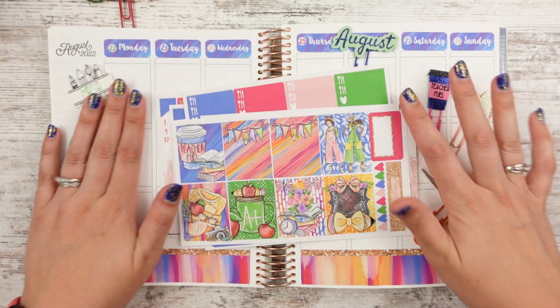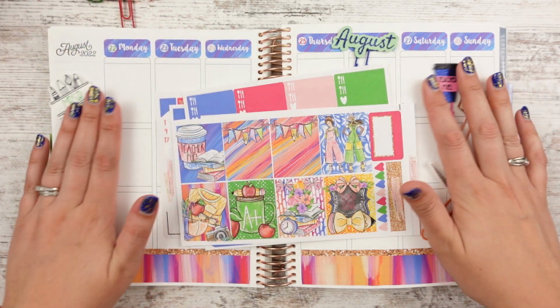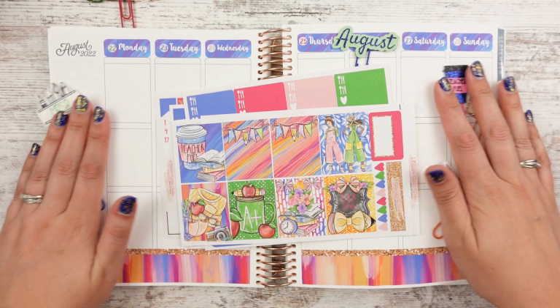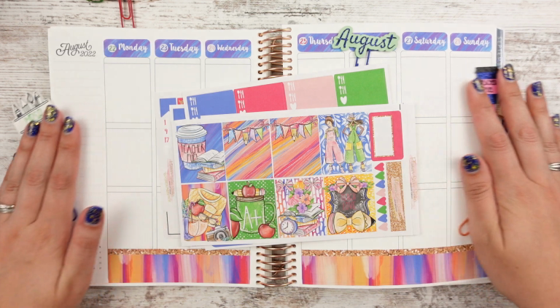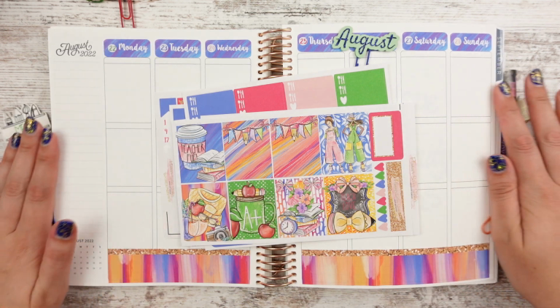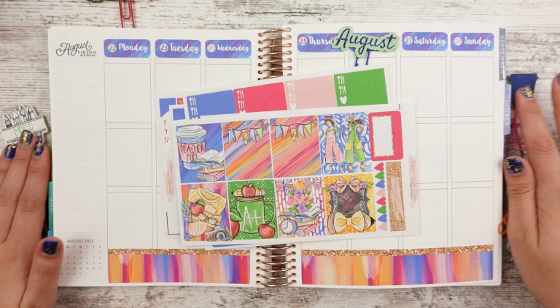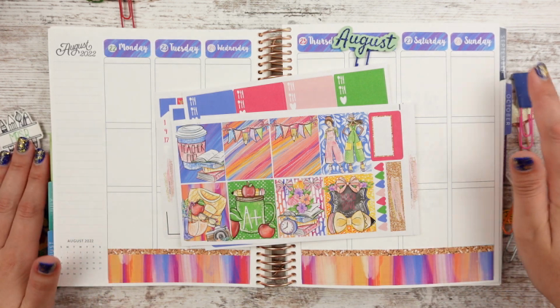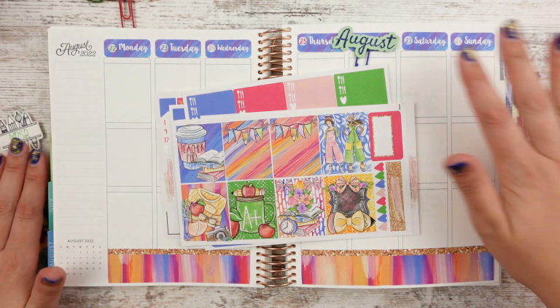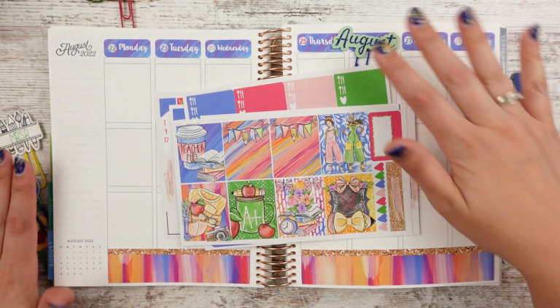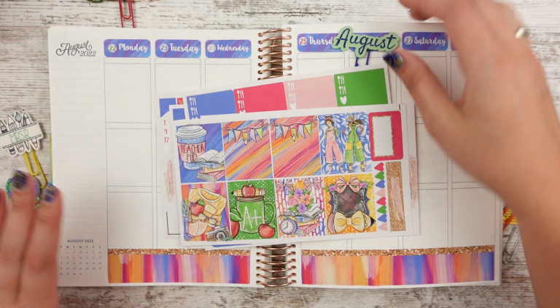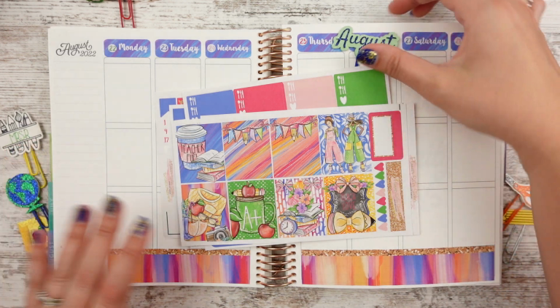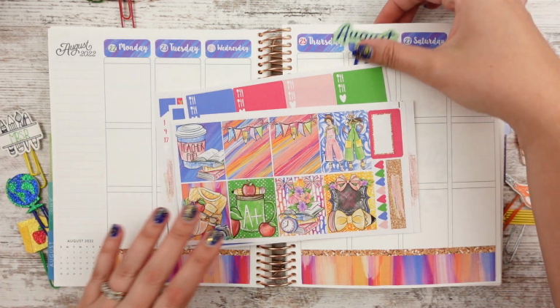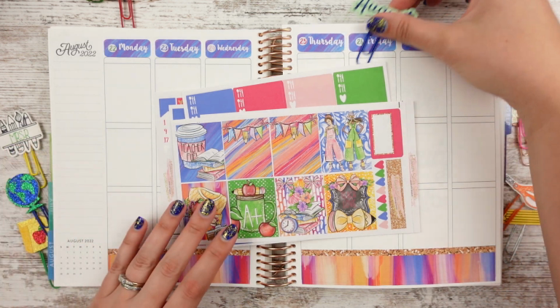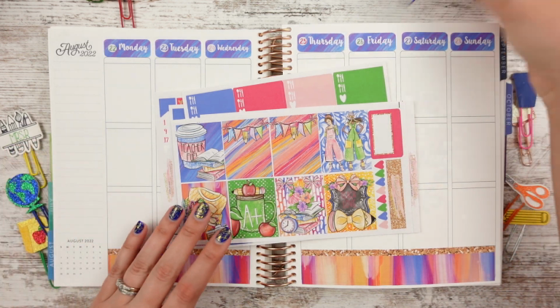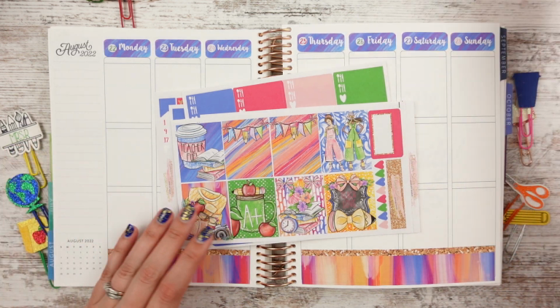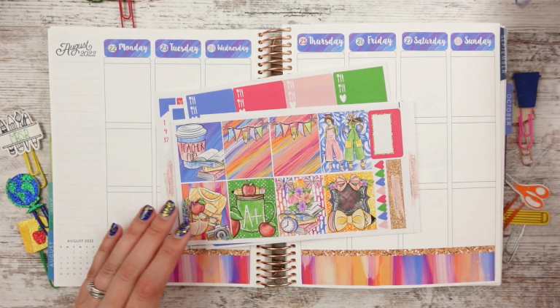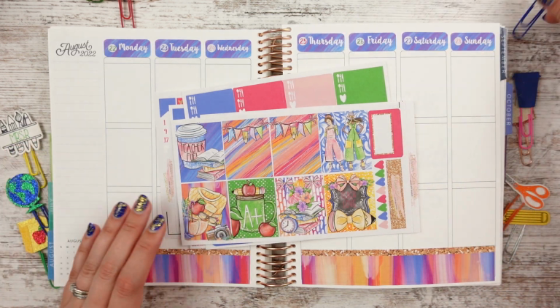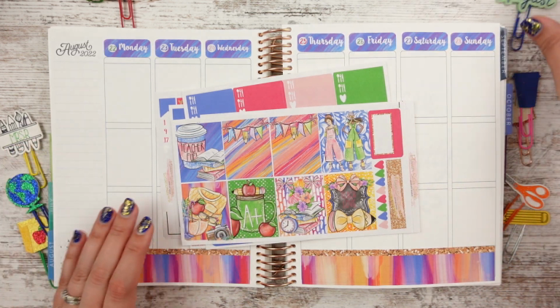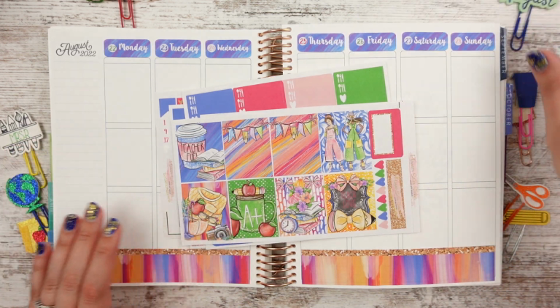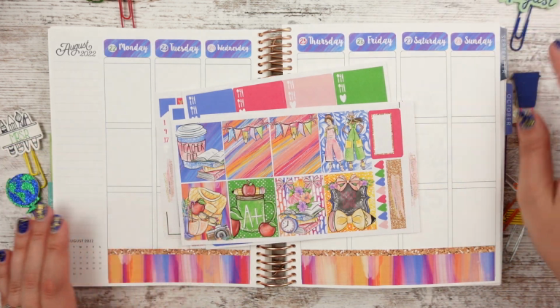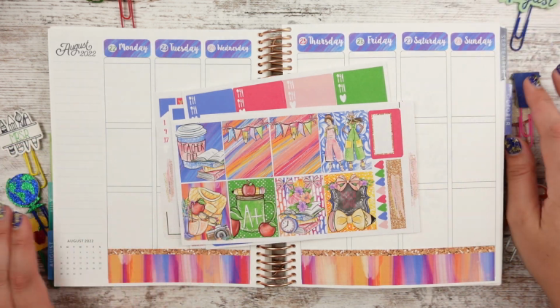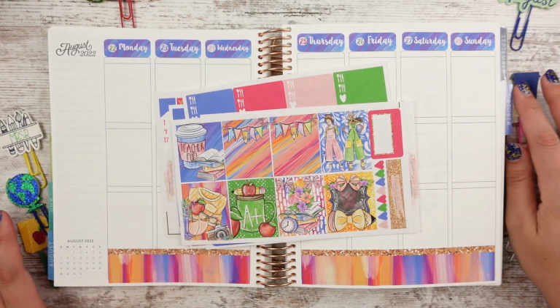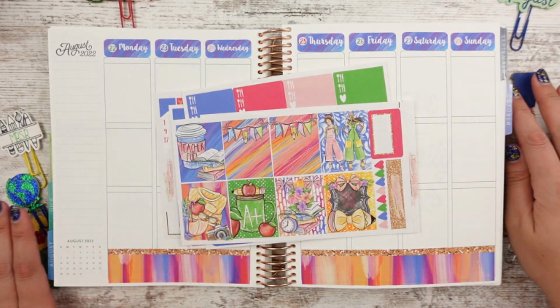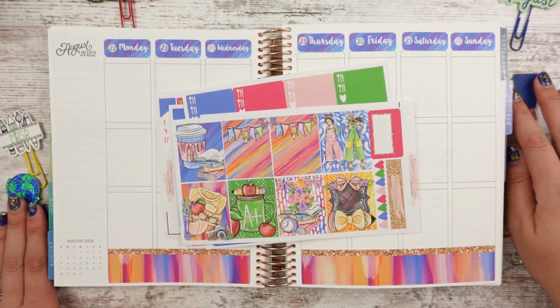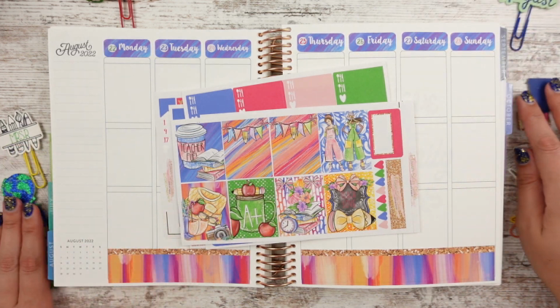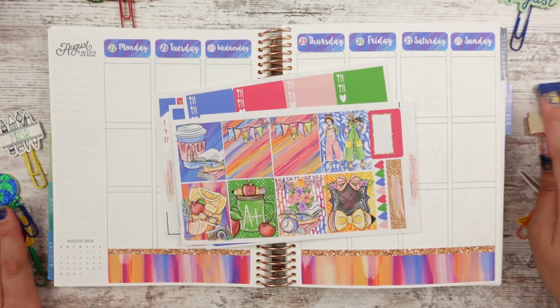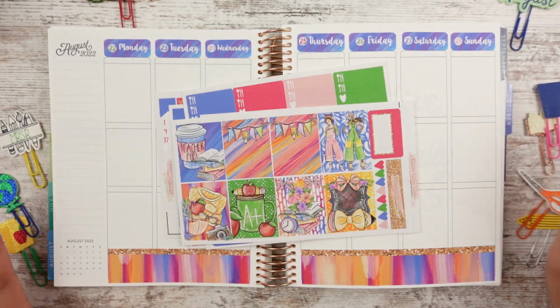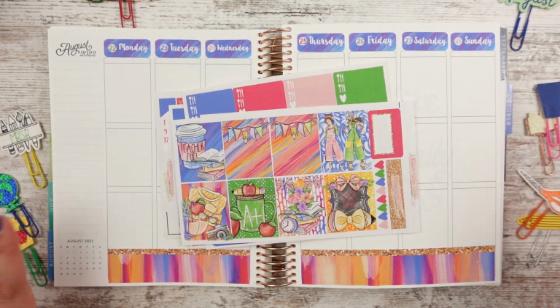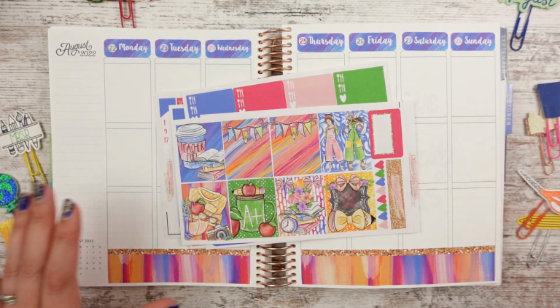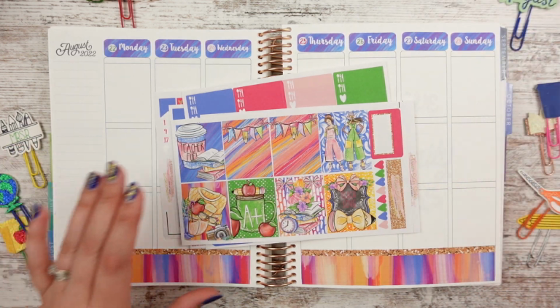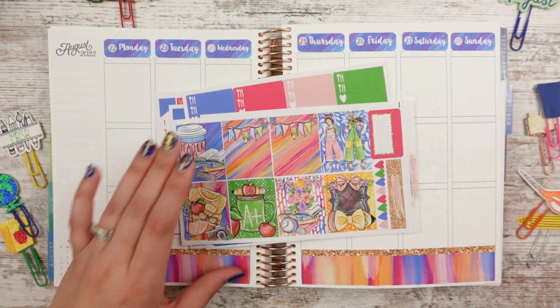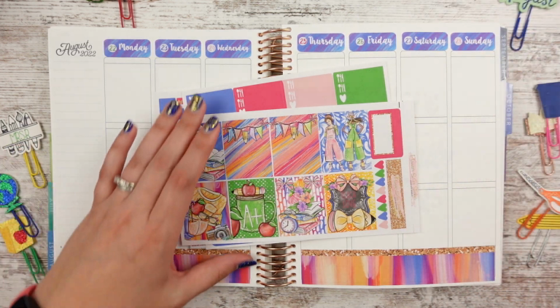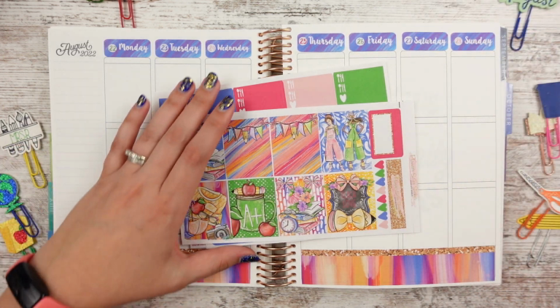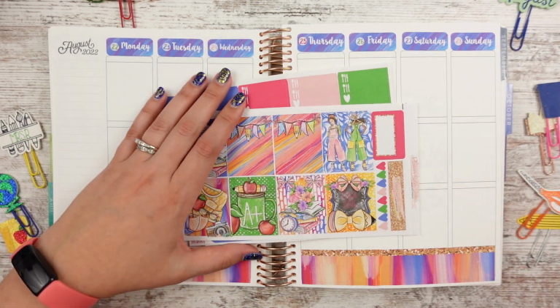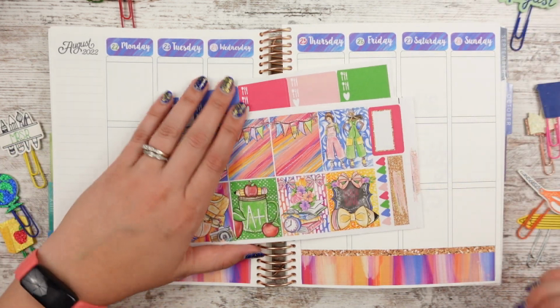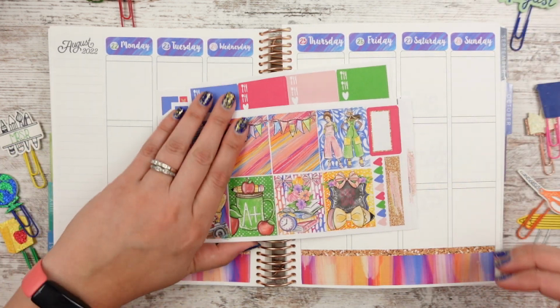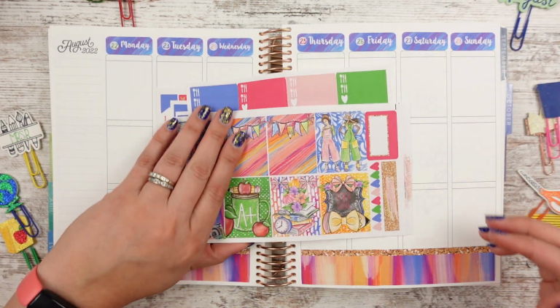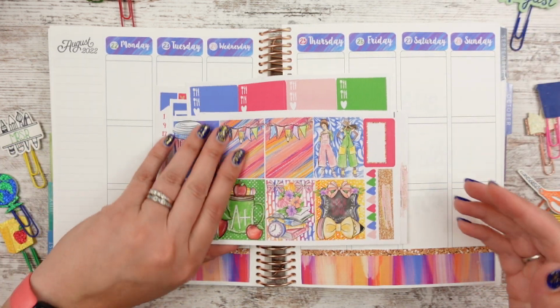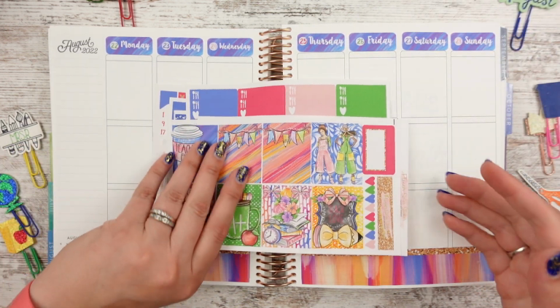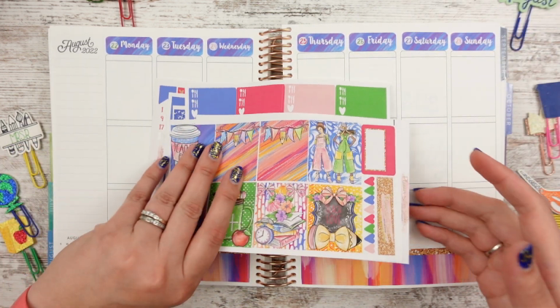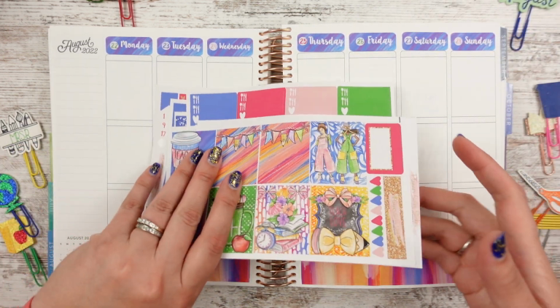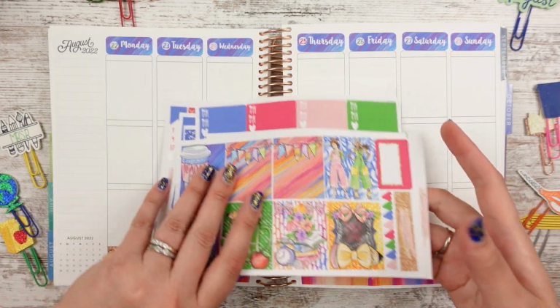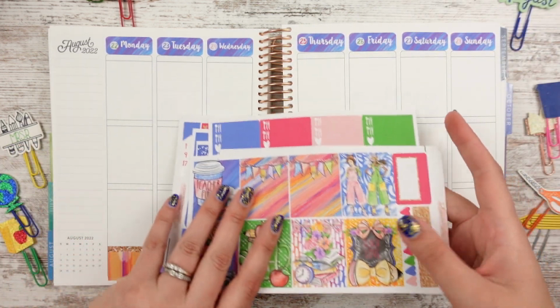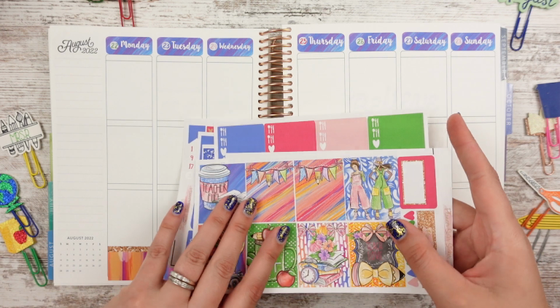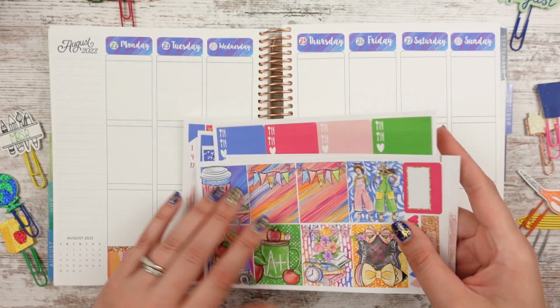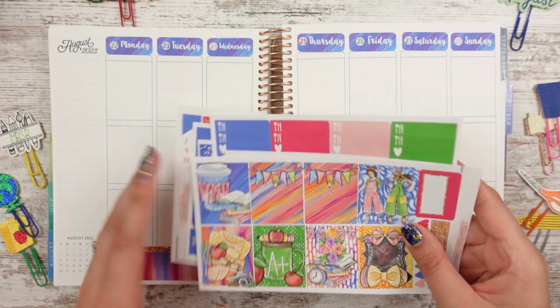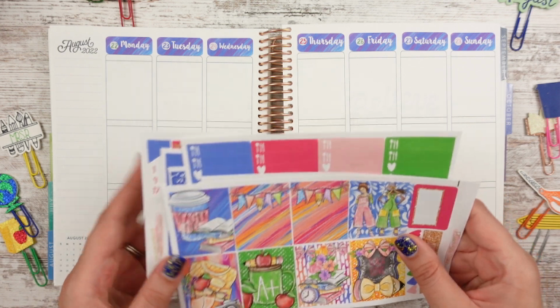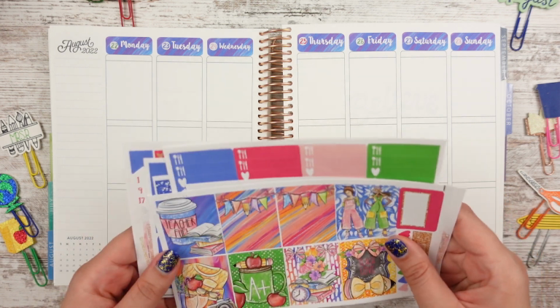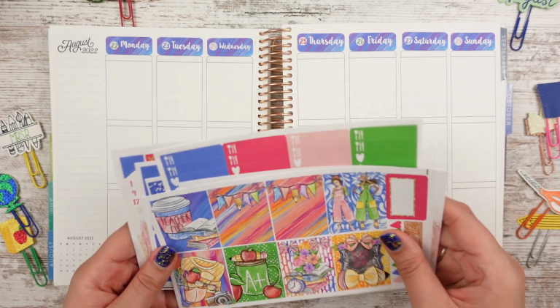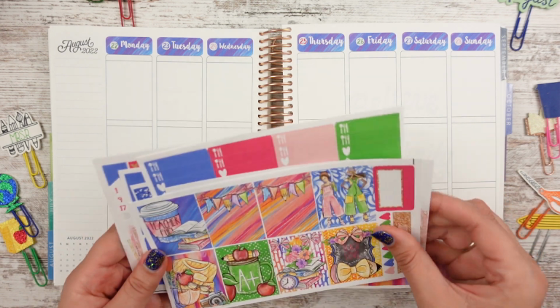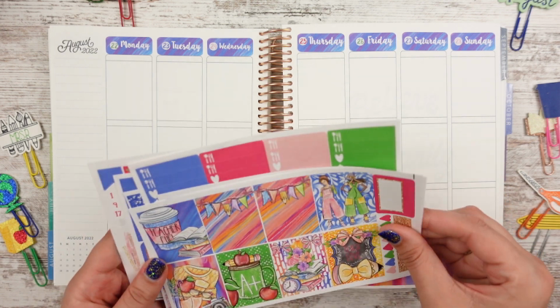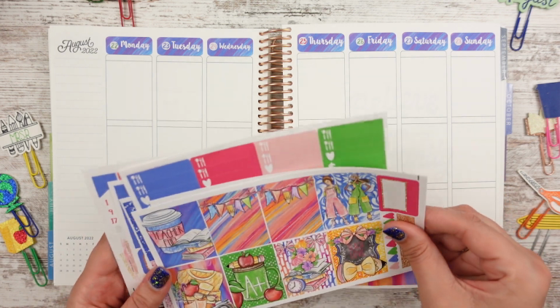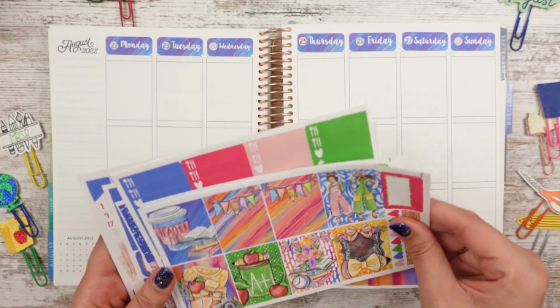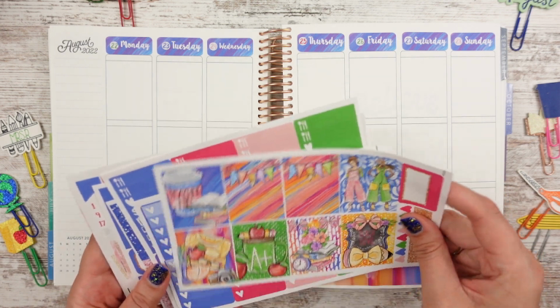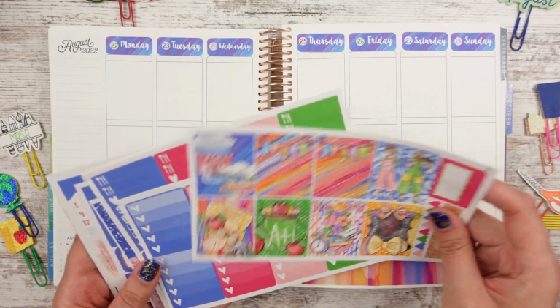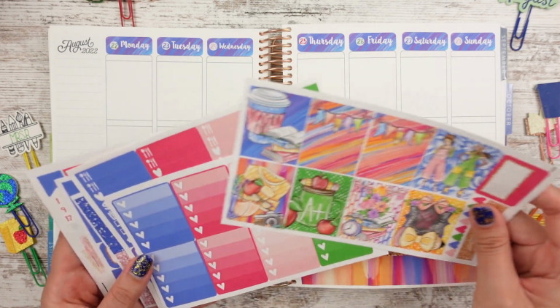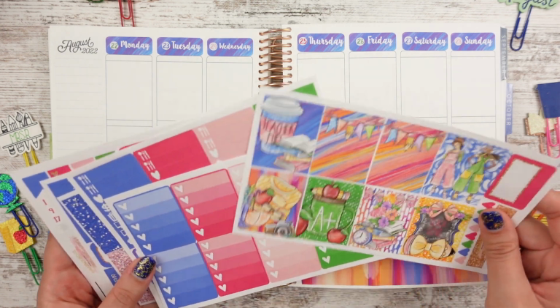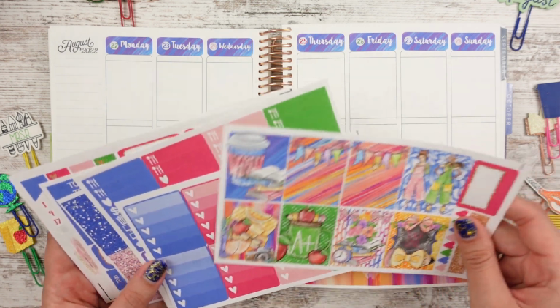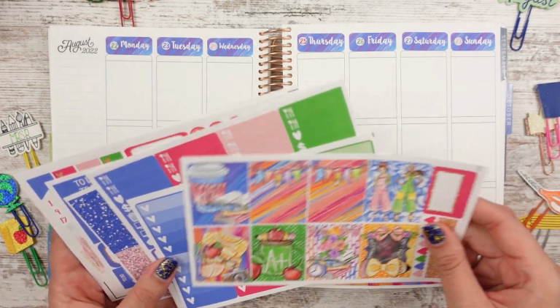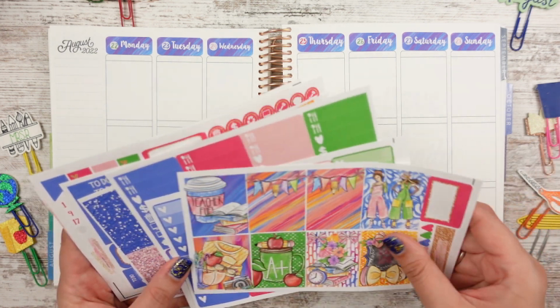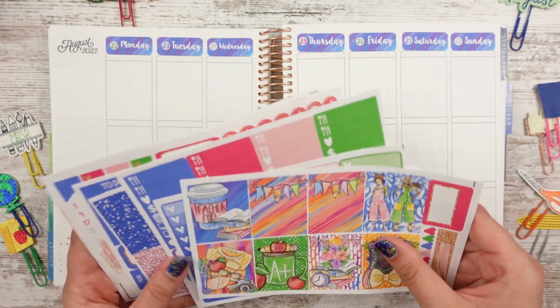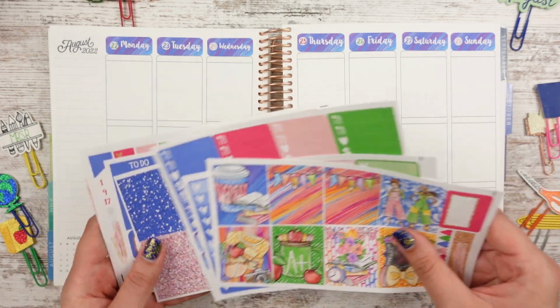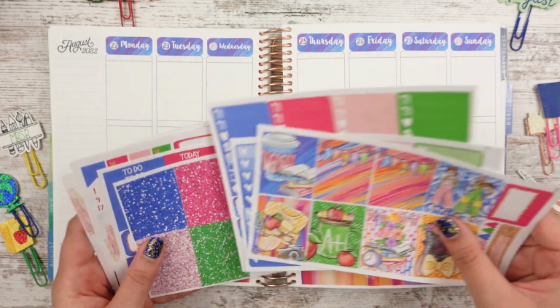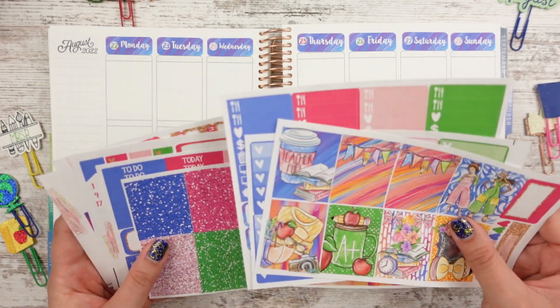I love the colors in this kit. It kind of reminds me of Saved by the Bell or the old way Taco Bell was decorated. Do you guys remember that?